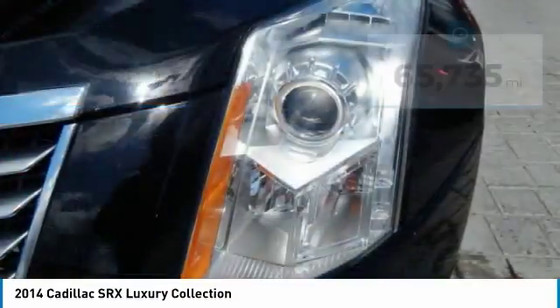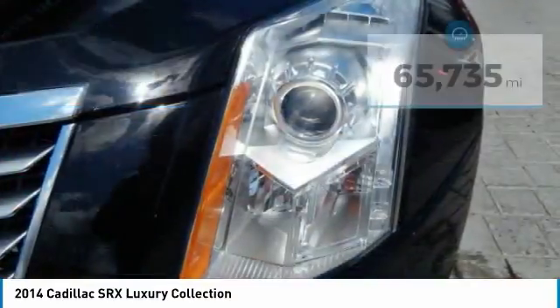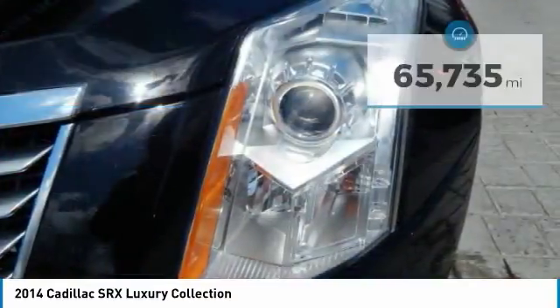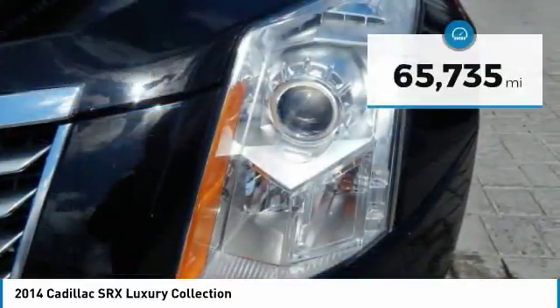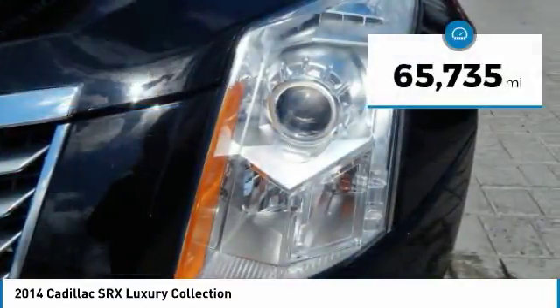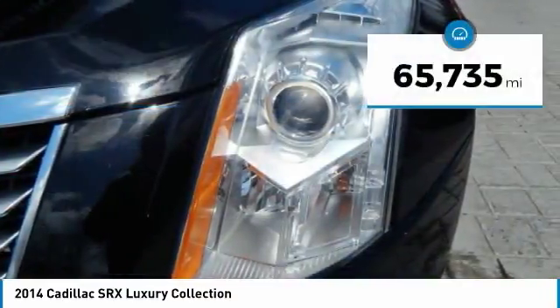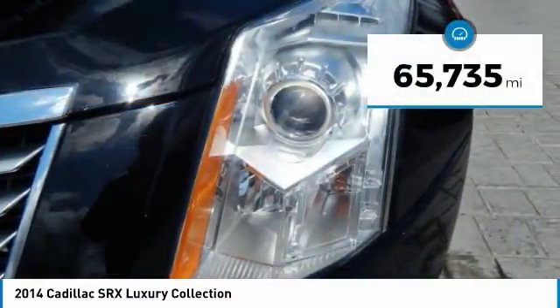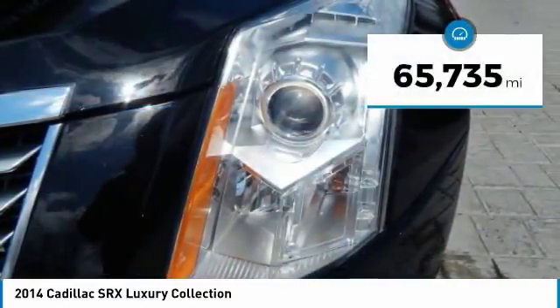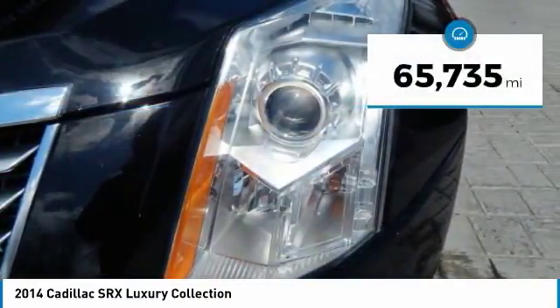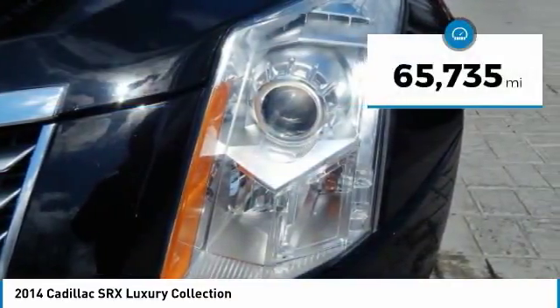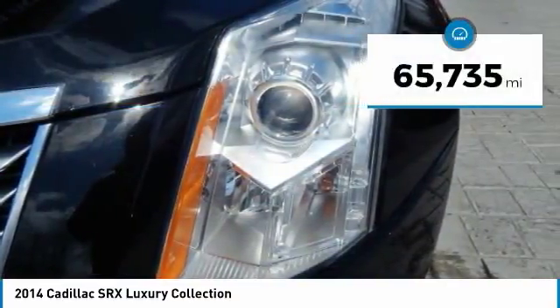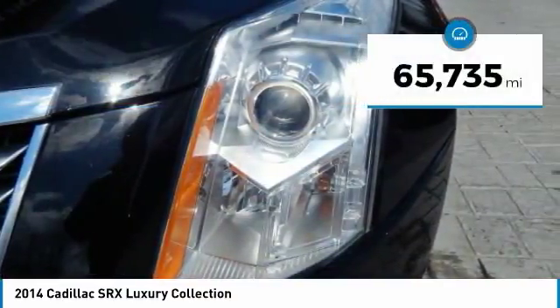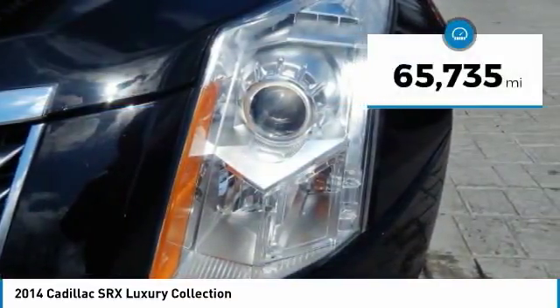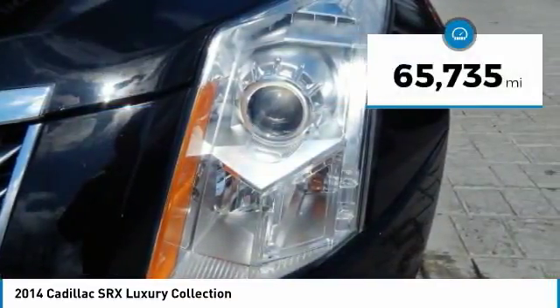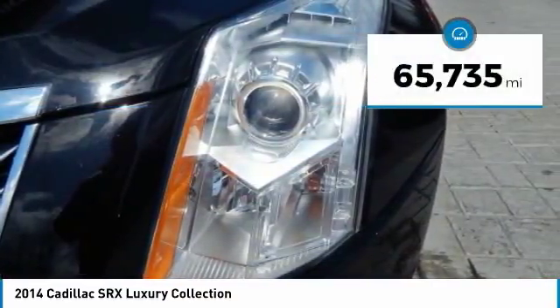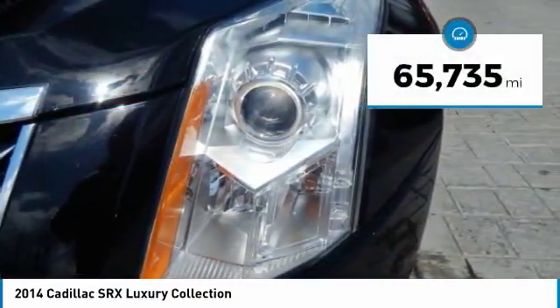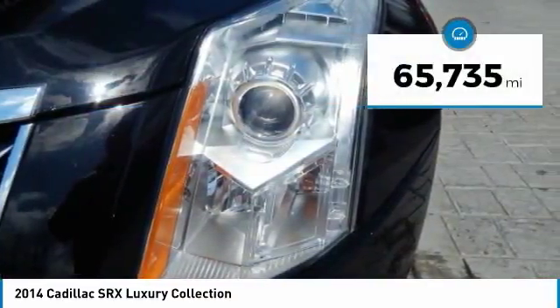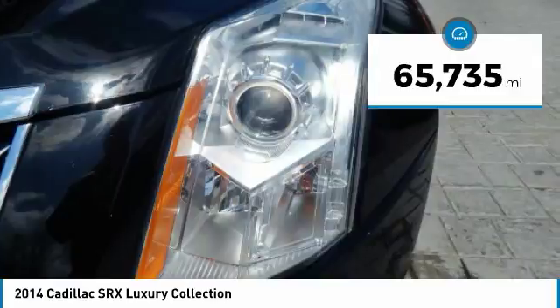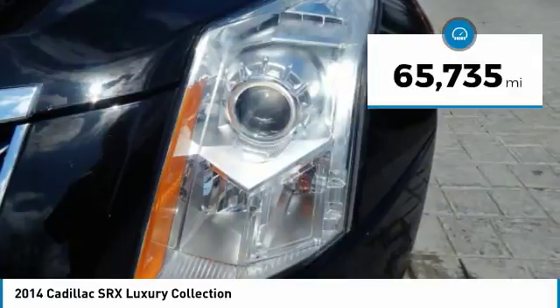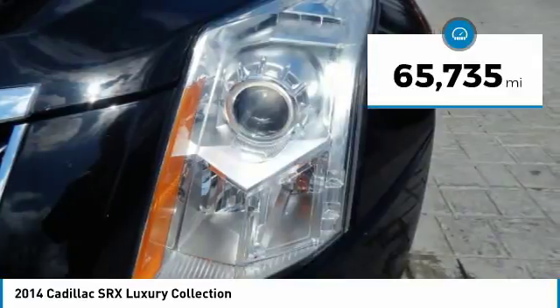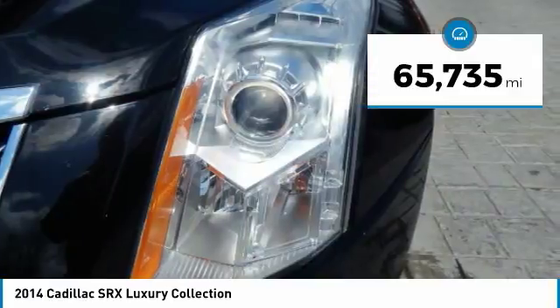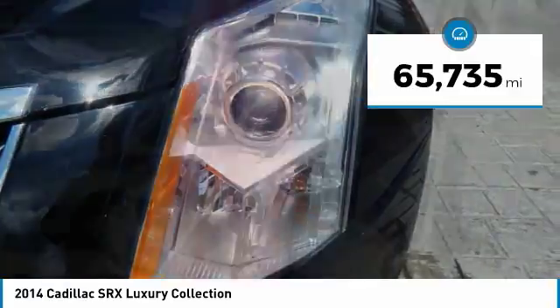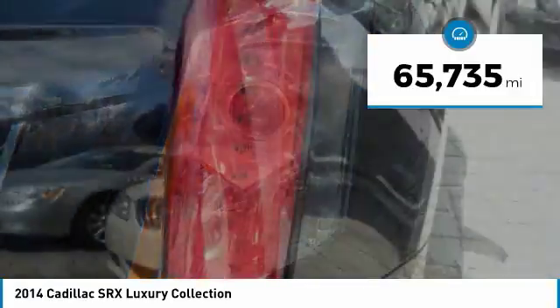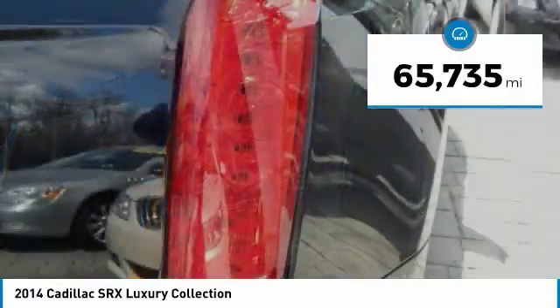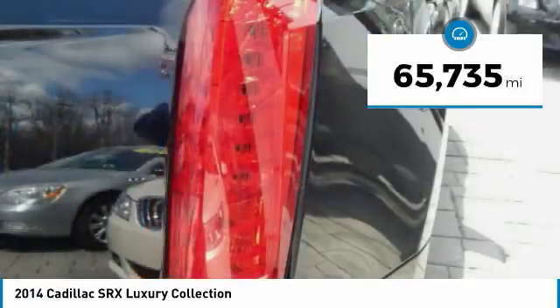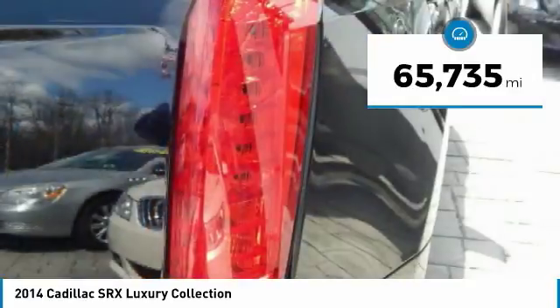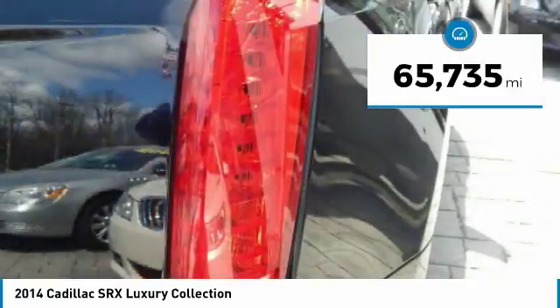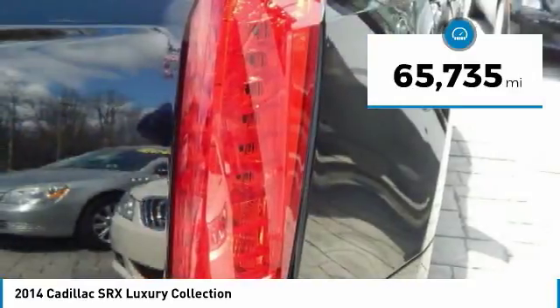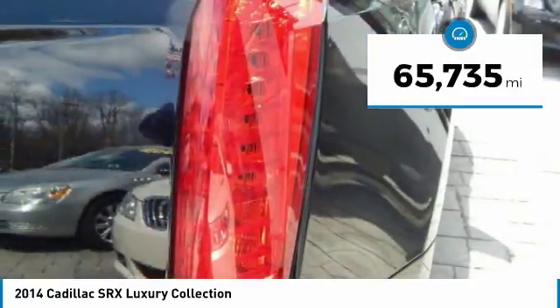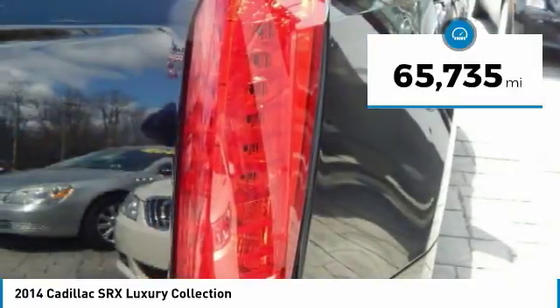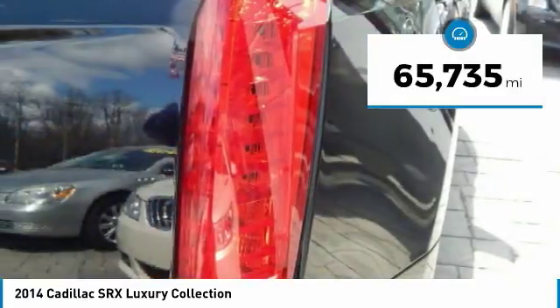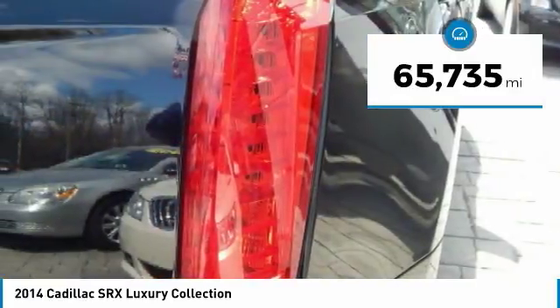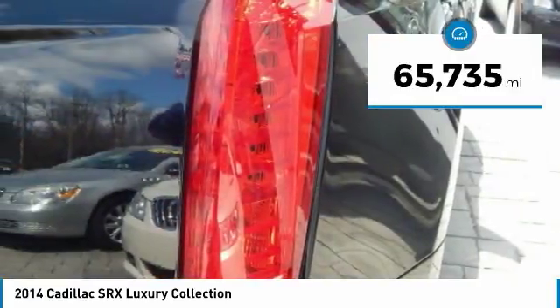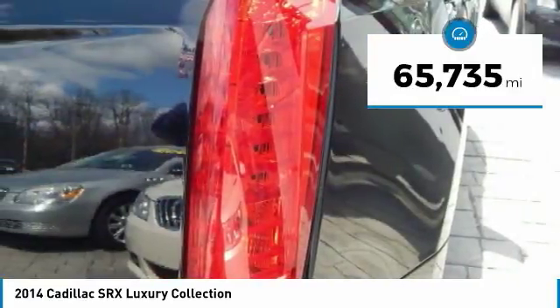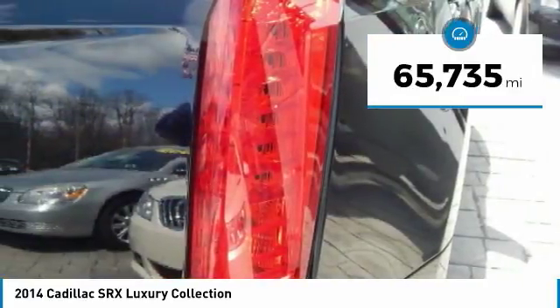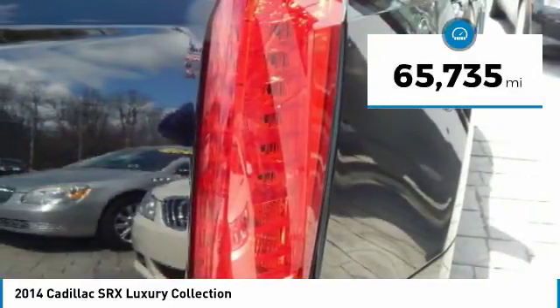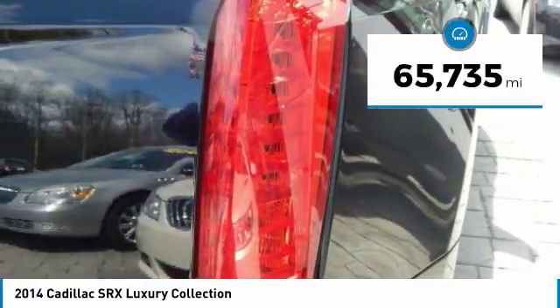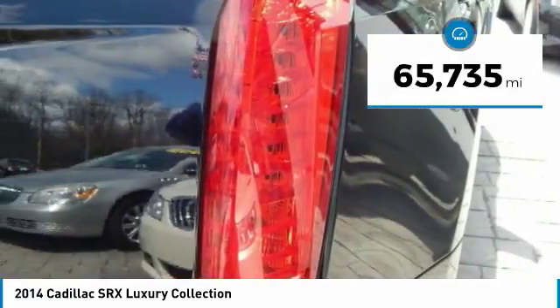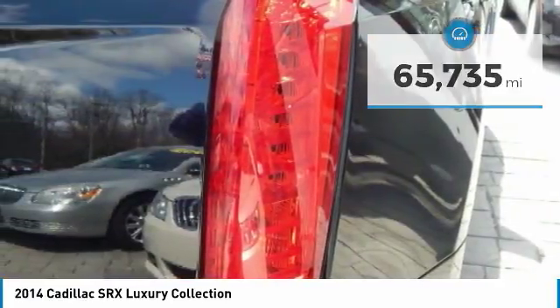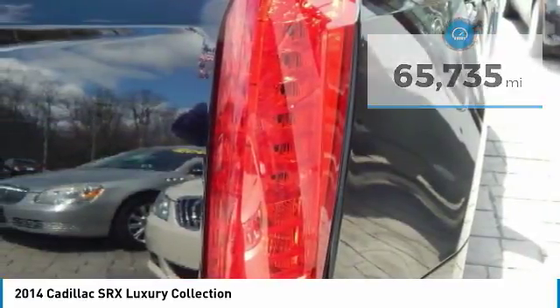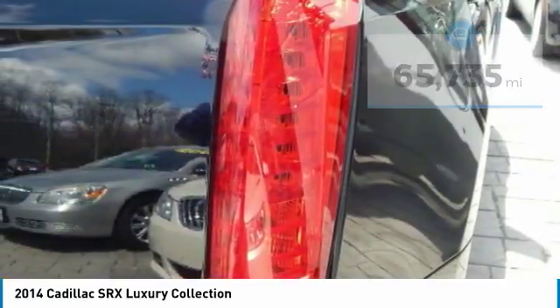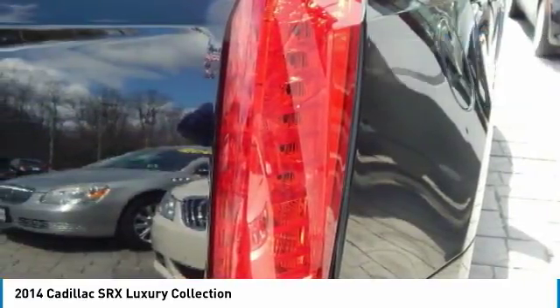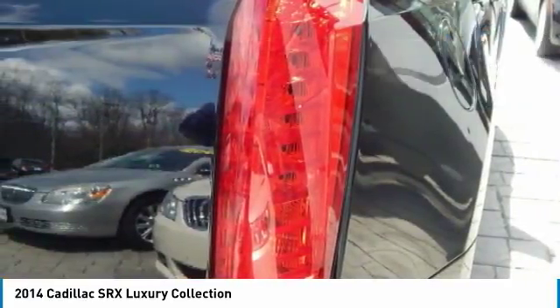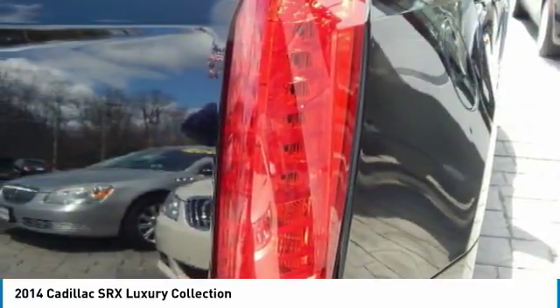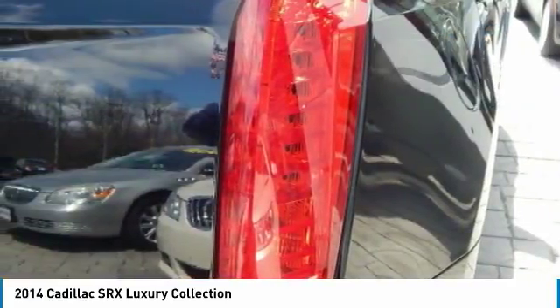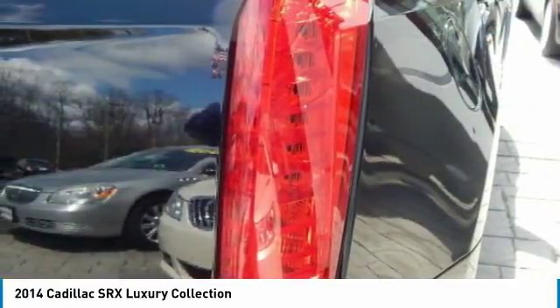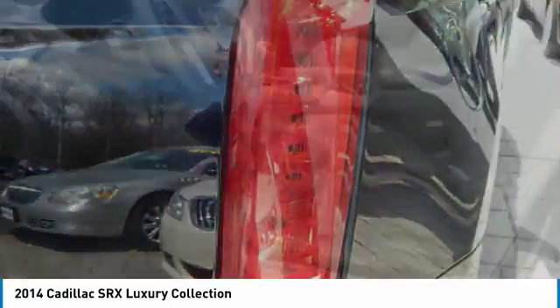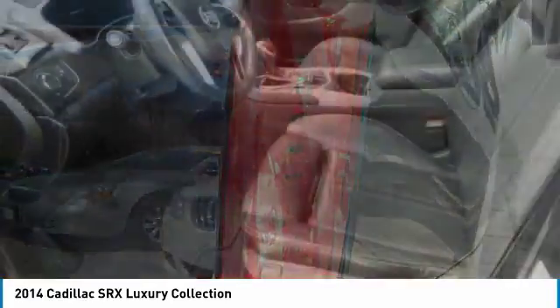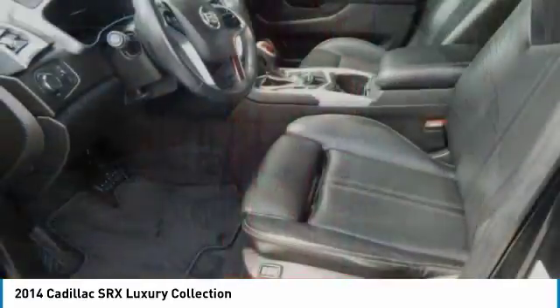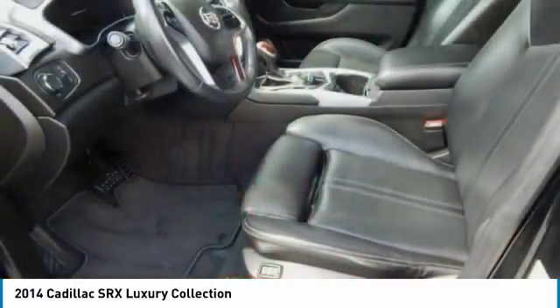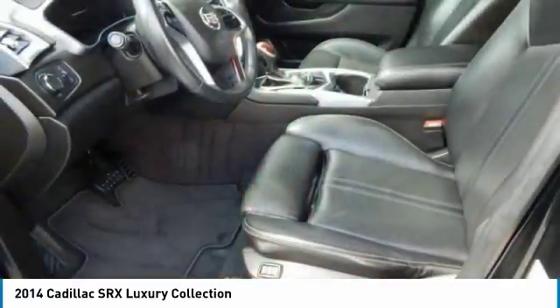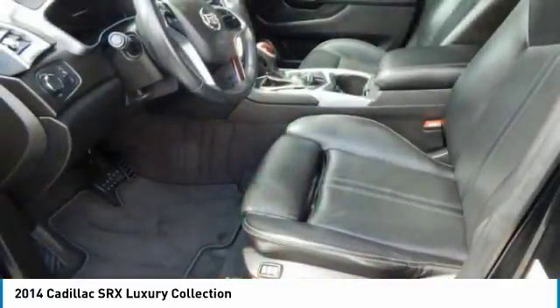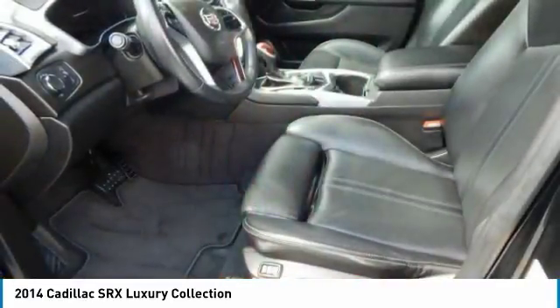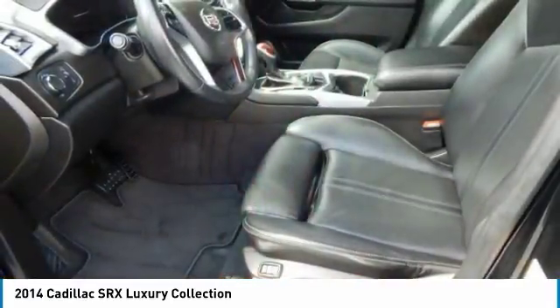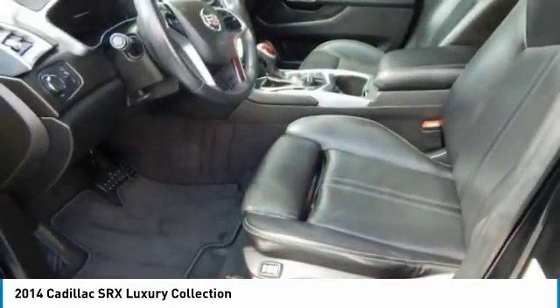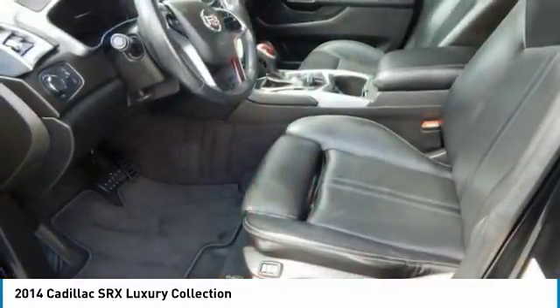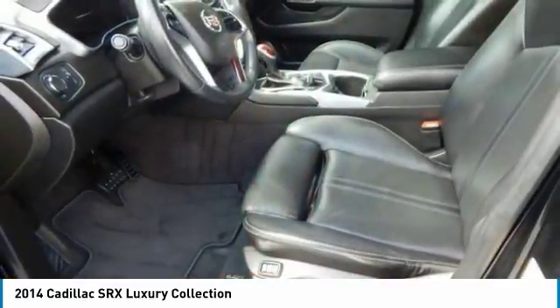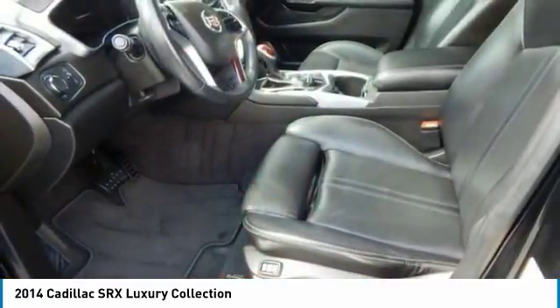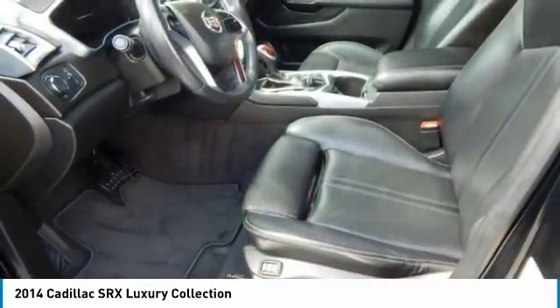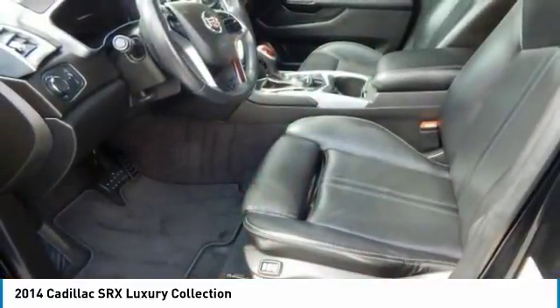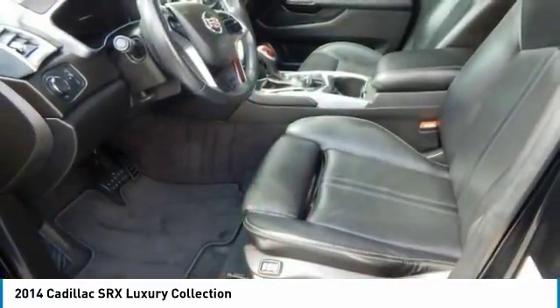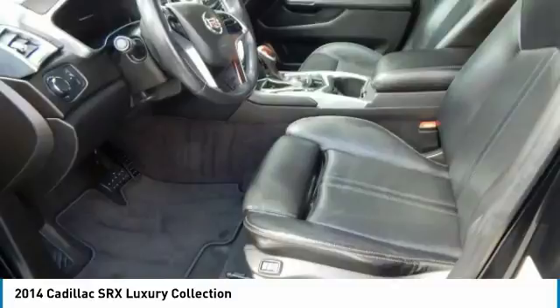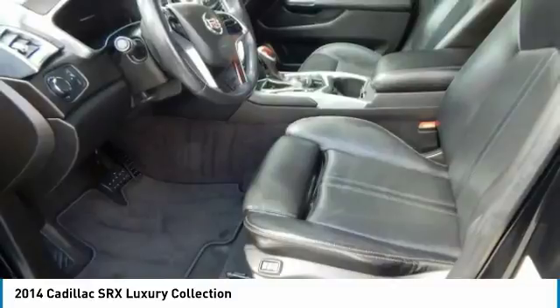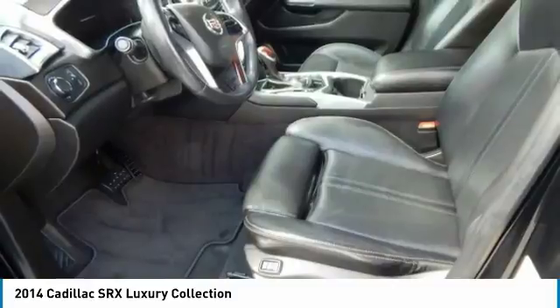This vehicle has less than 70,000 miles. Drive away with a great deal on this vehicle. Call or stop in today.